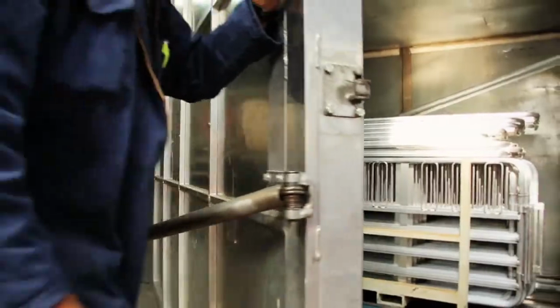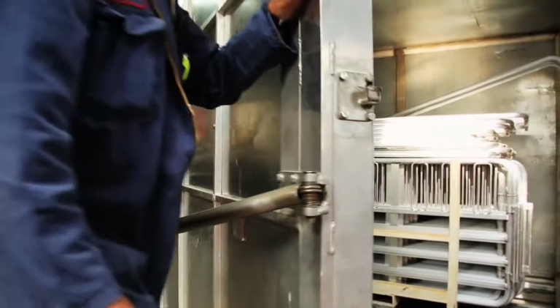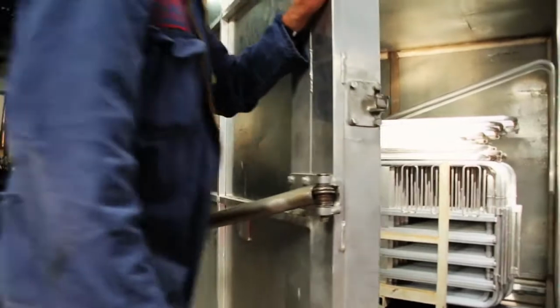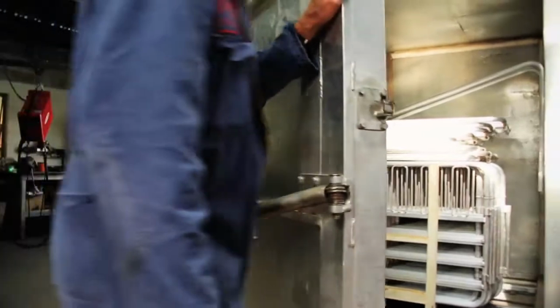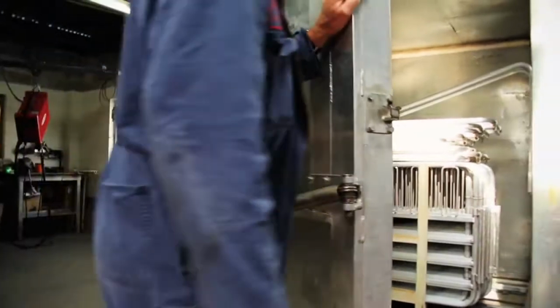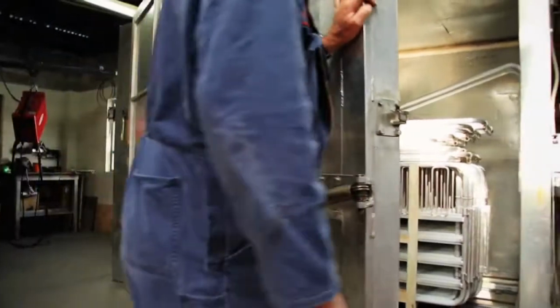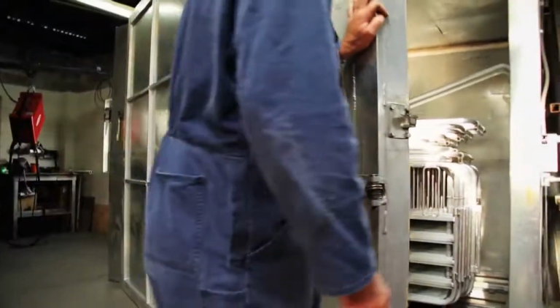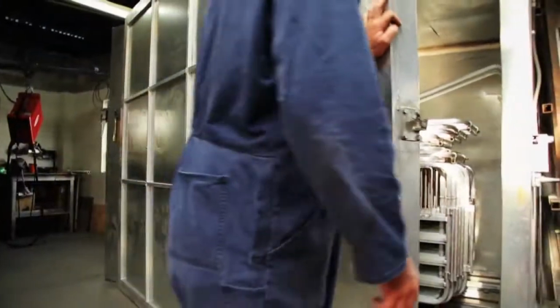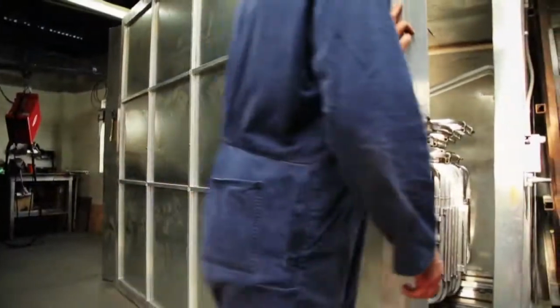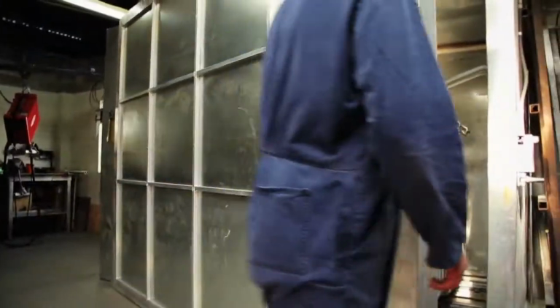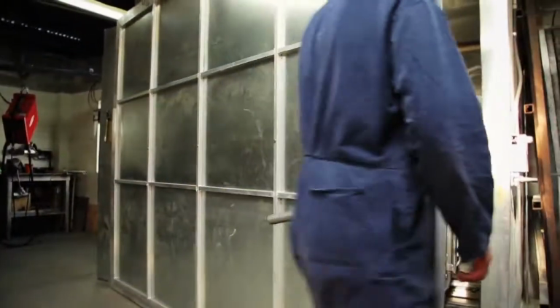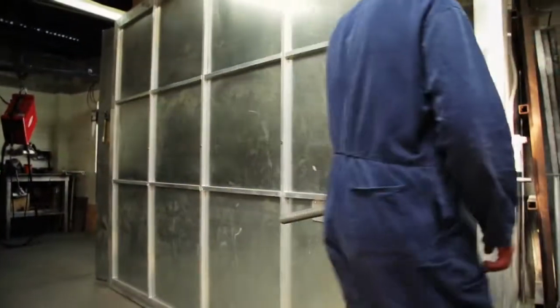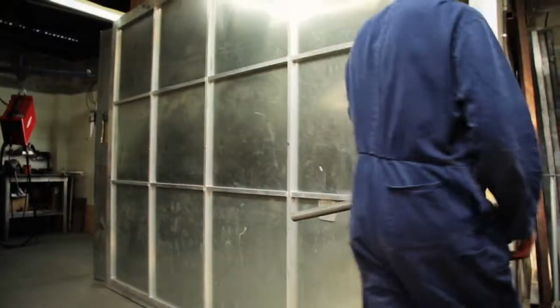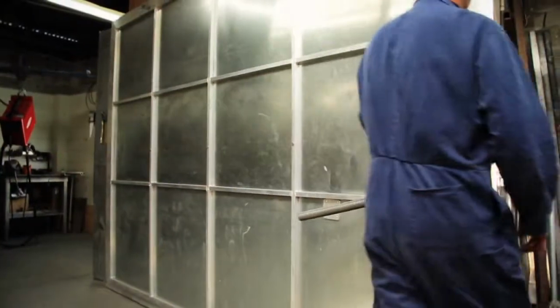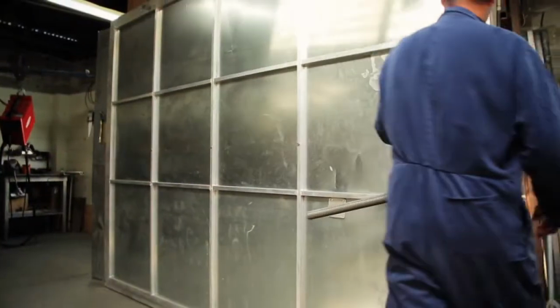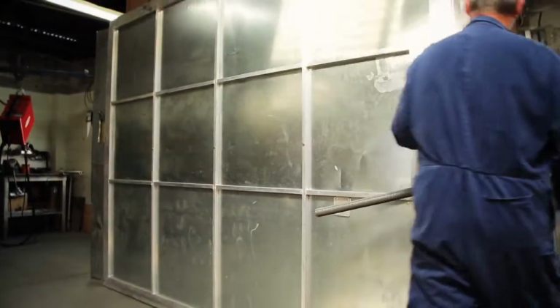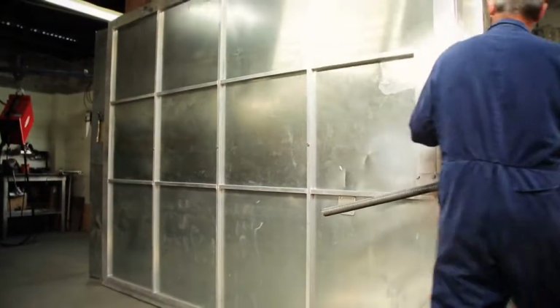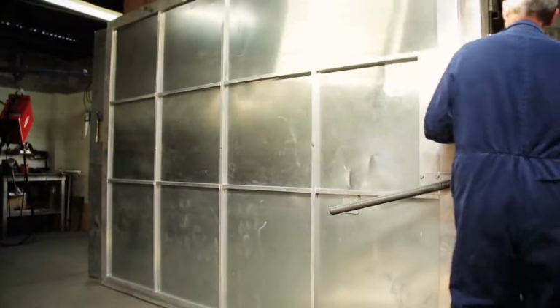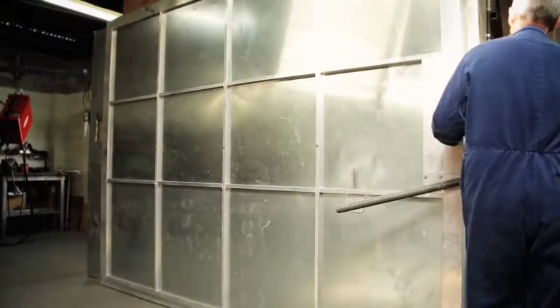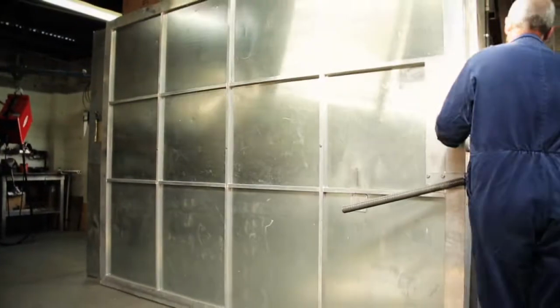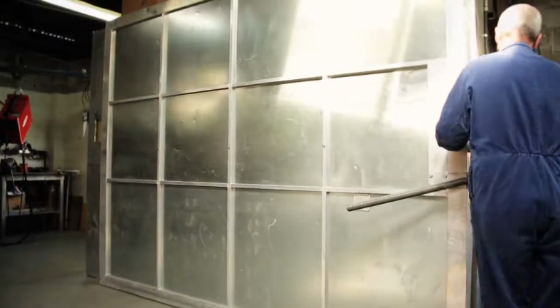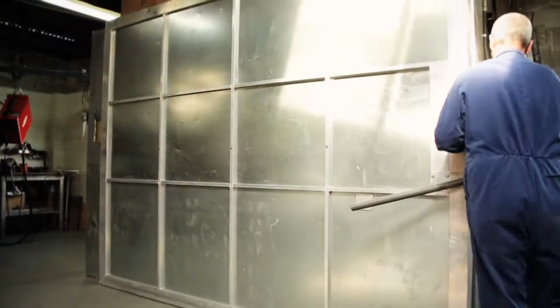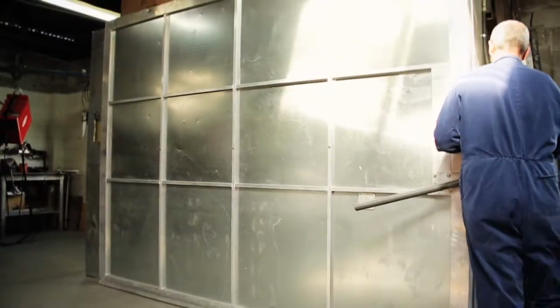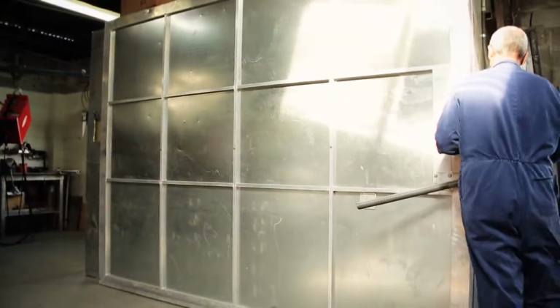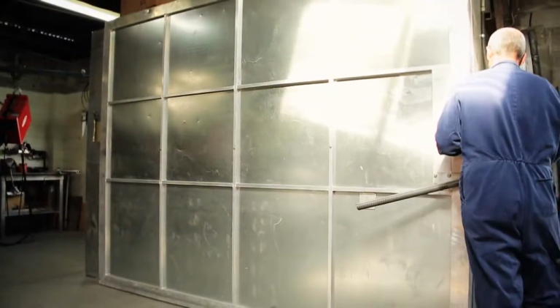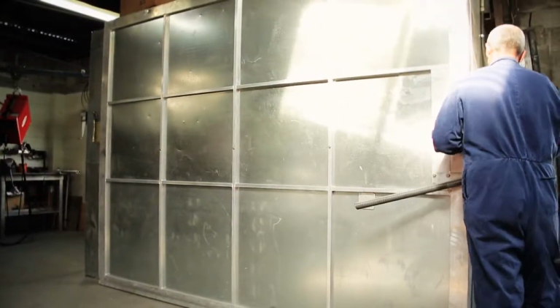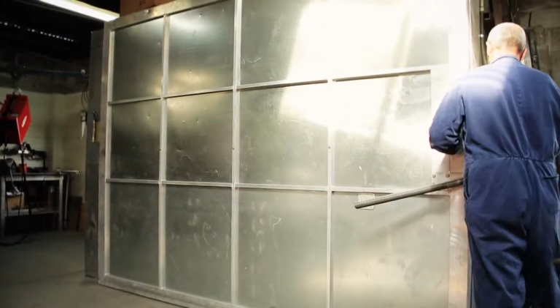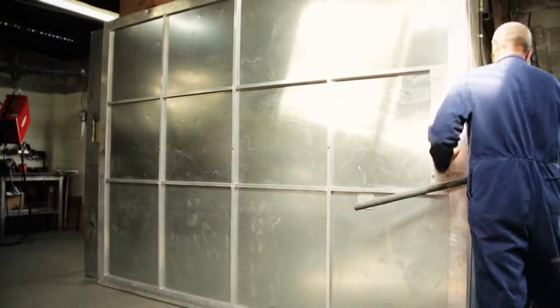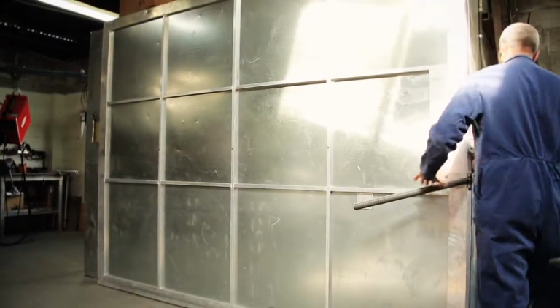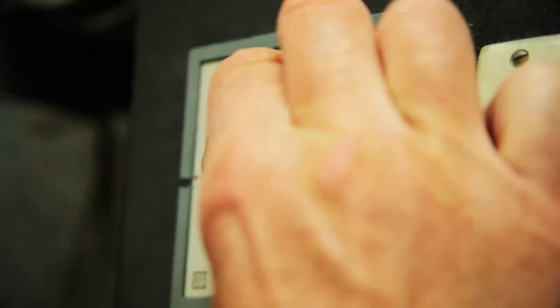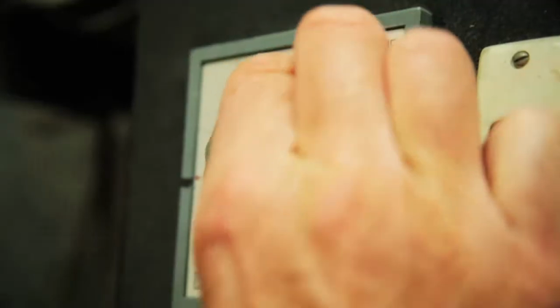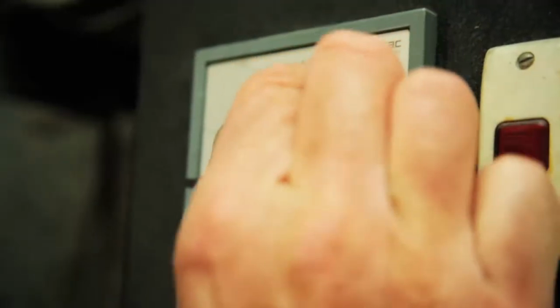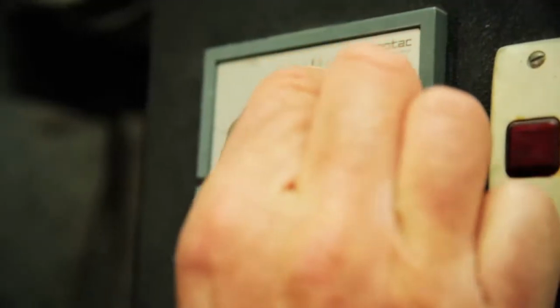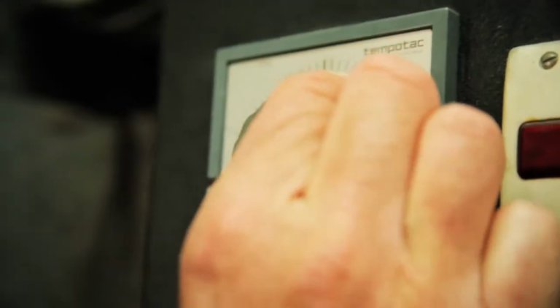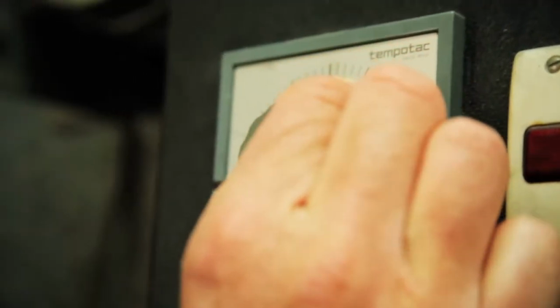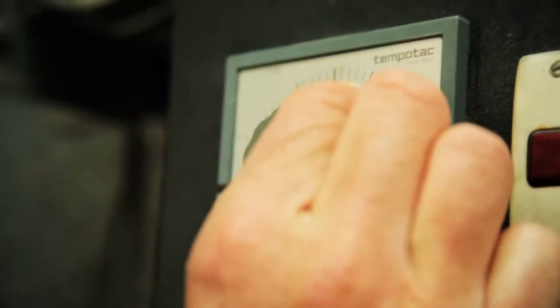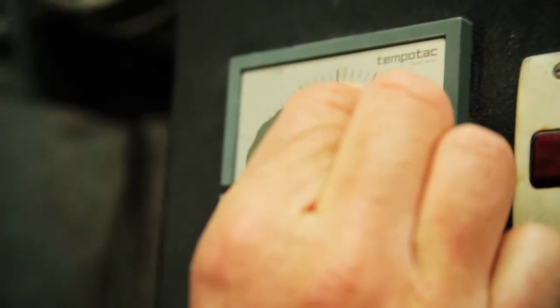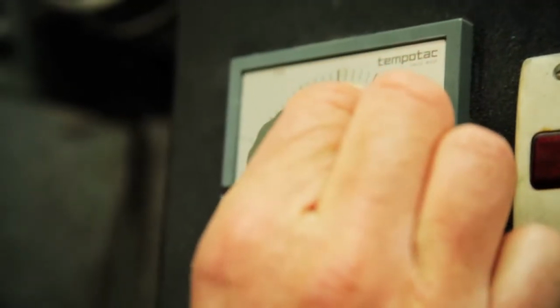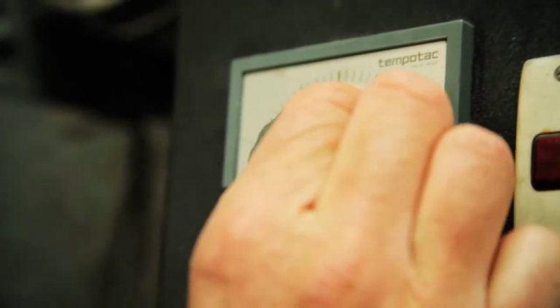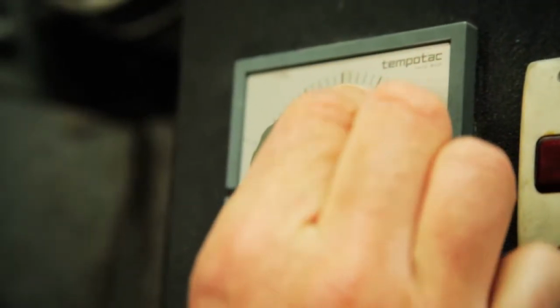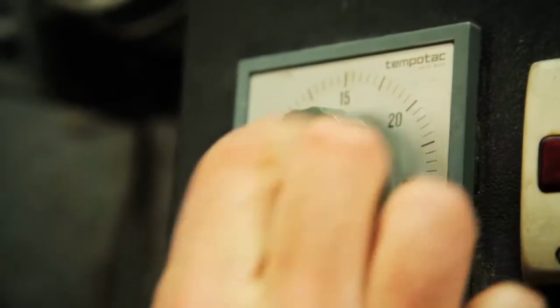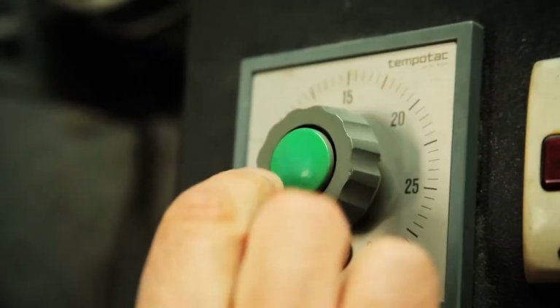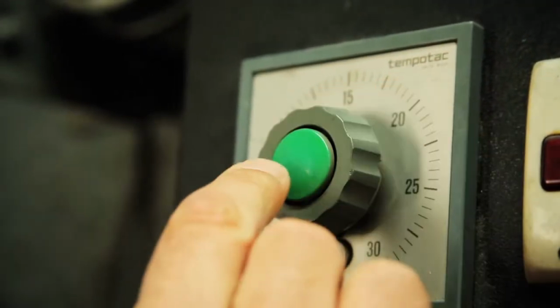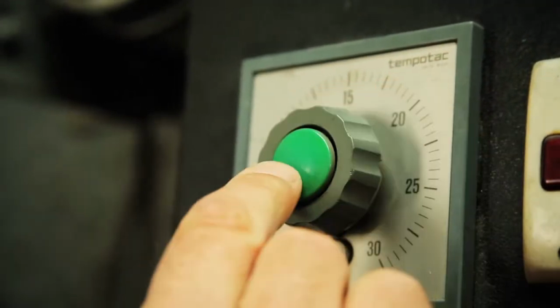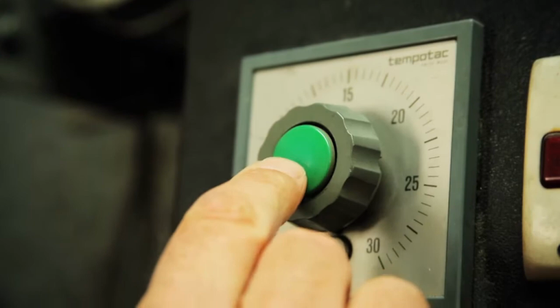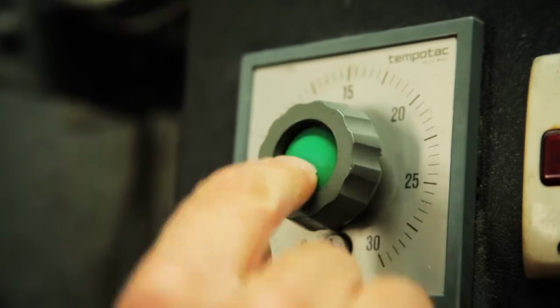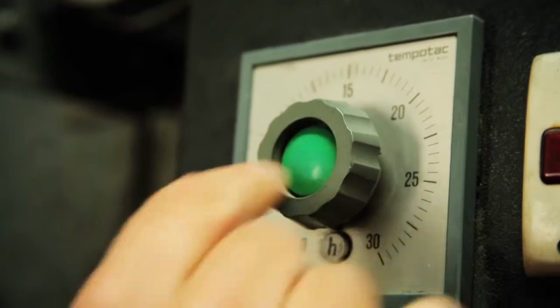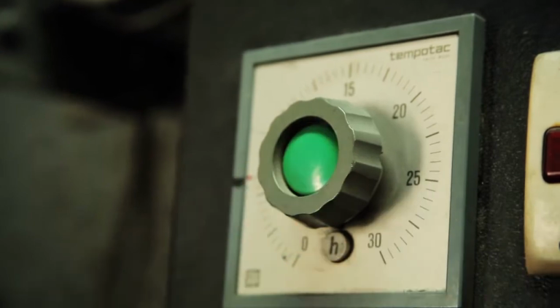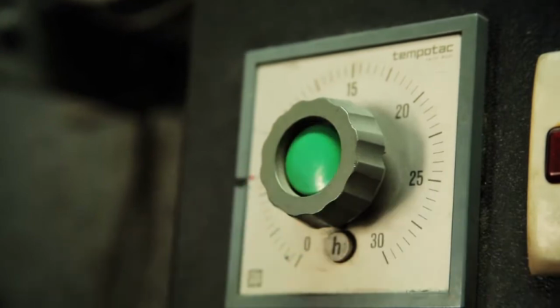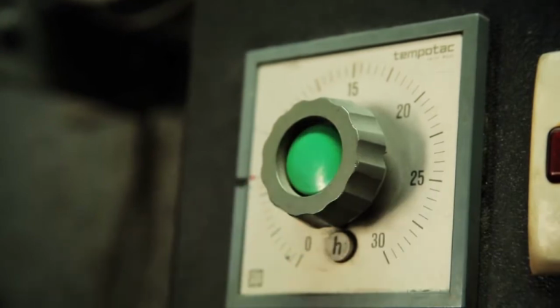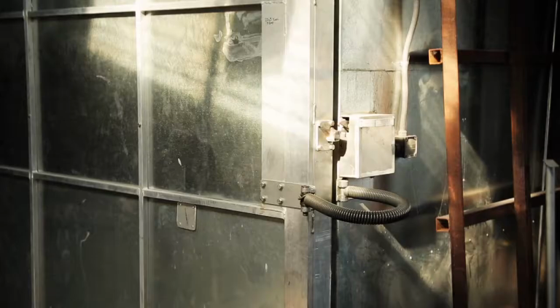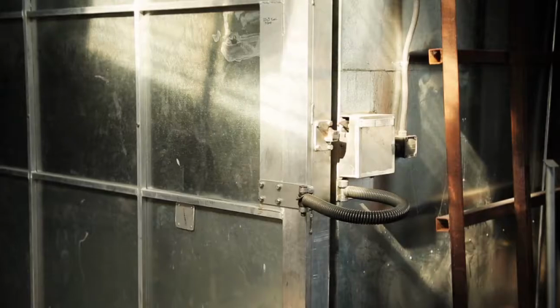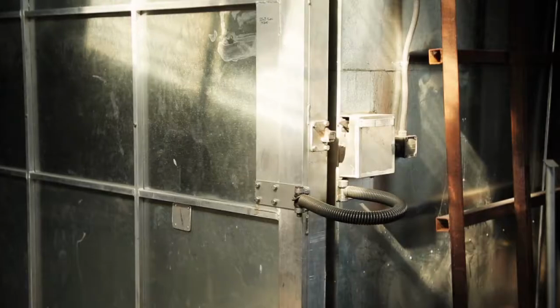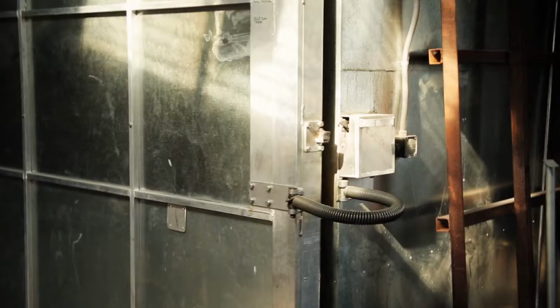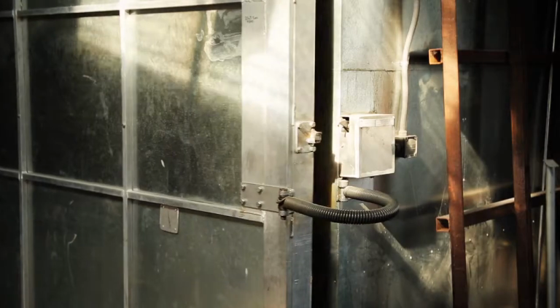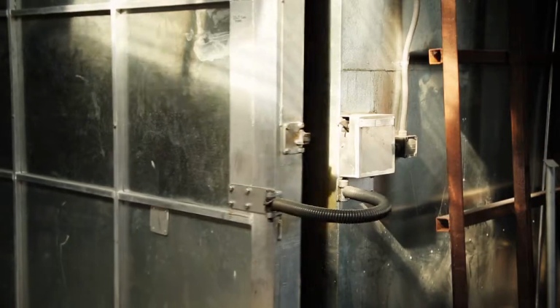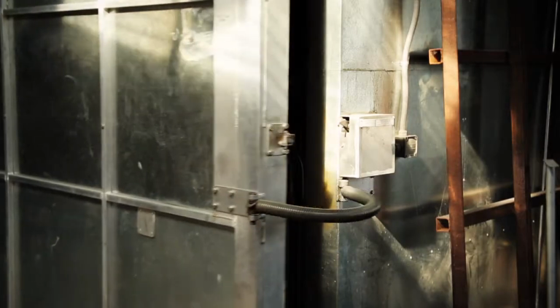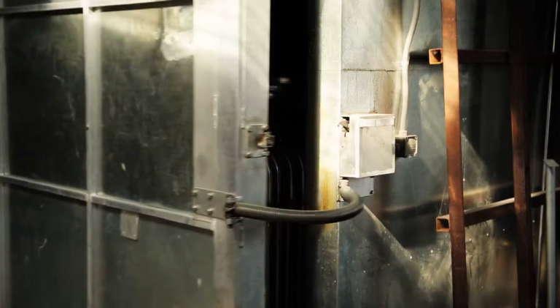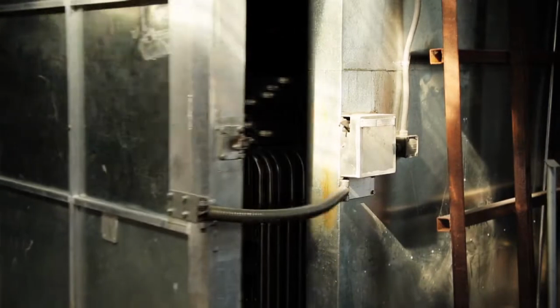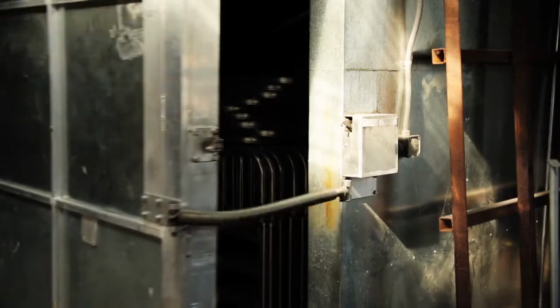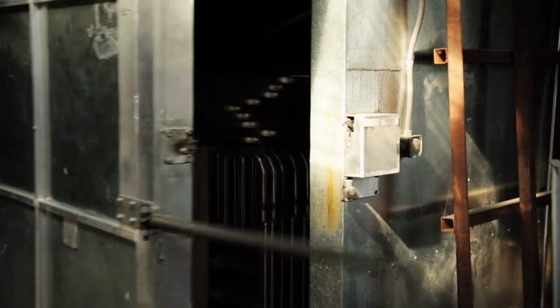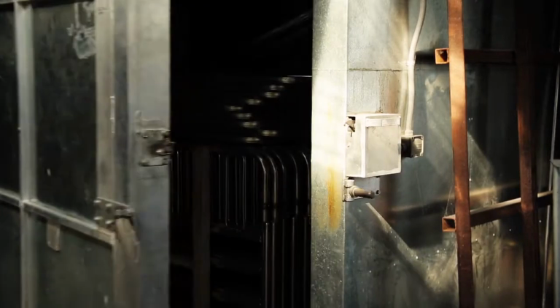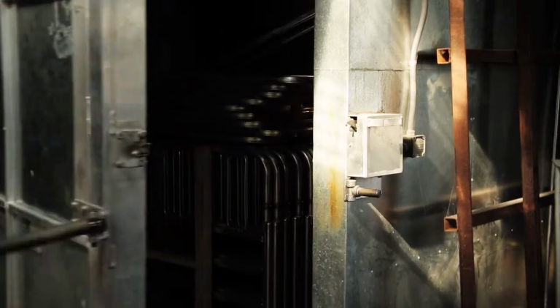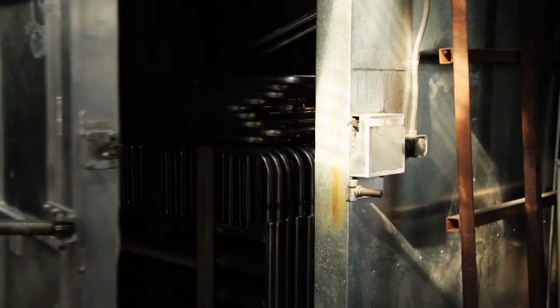Tensile strength is achieved when gates are heat treated for a minimum of five hours at temperatures of 180 degrees.